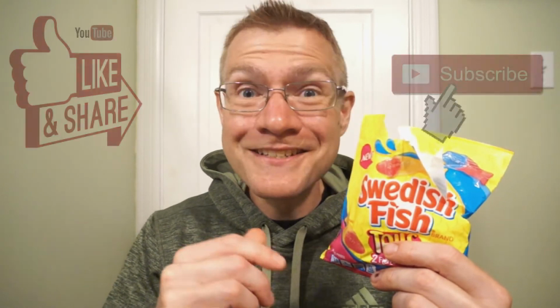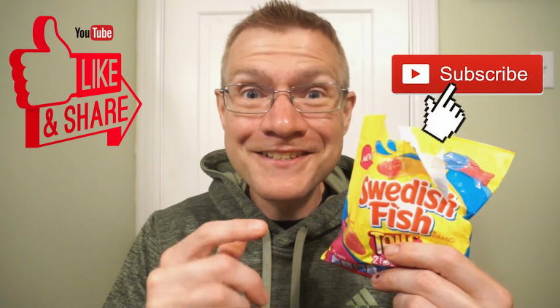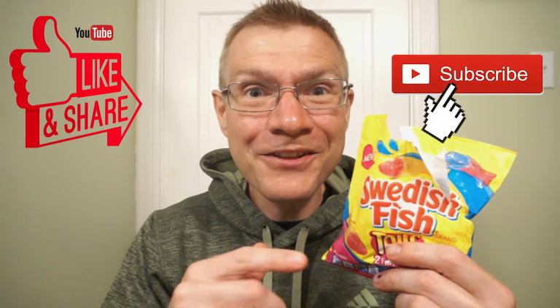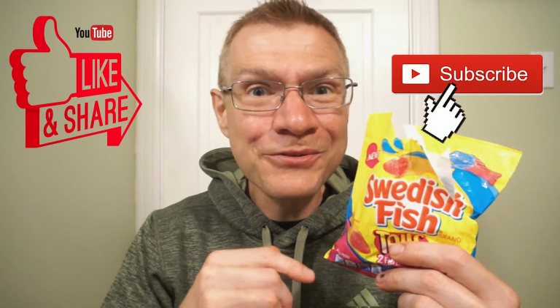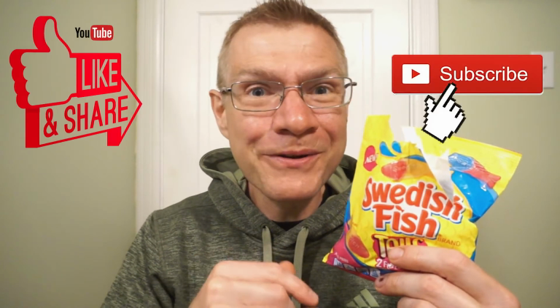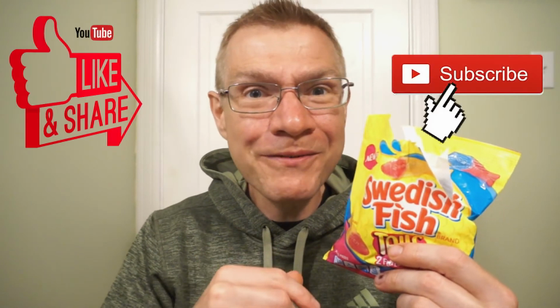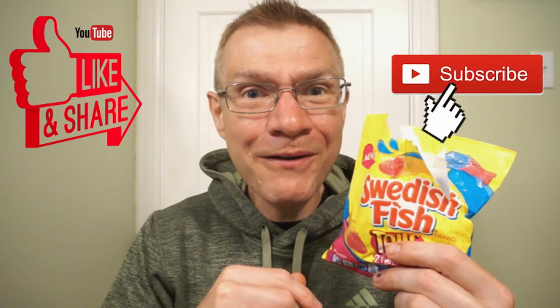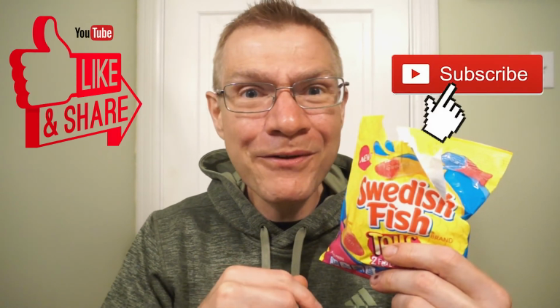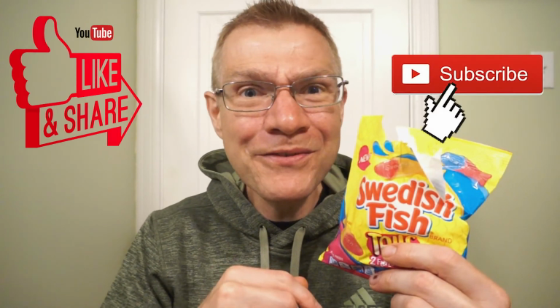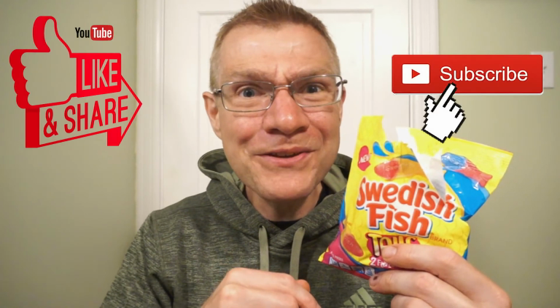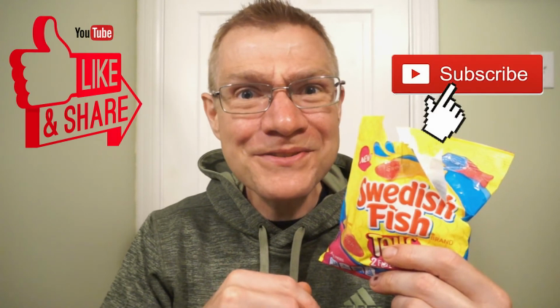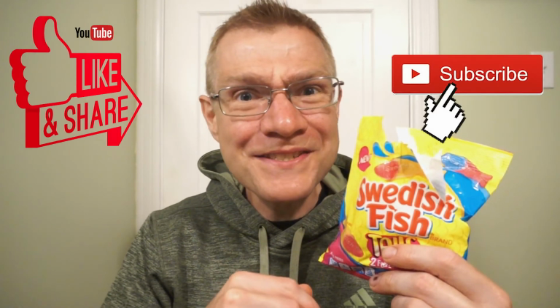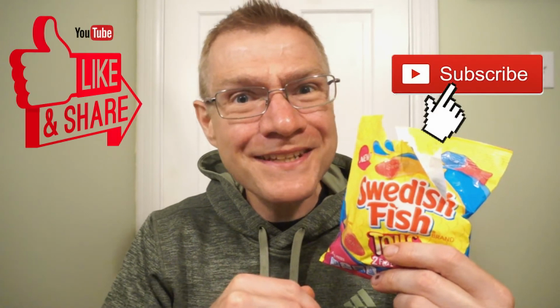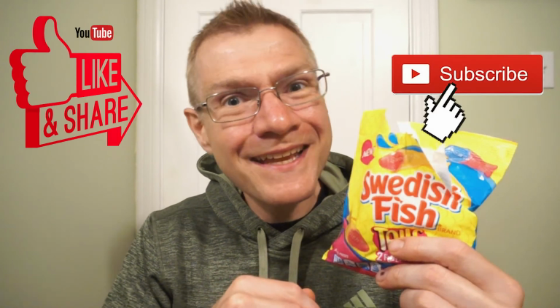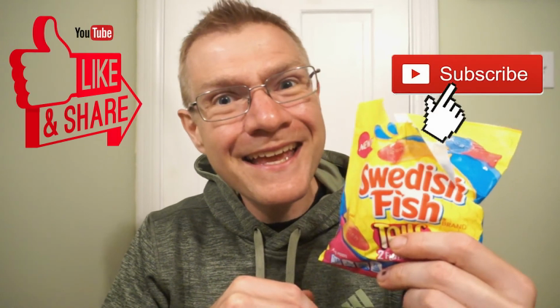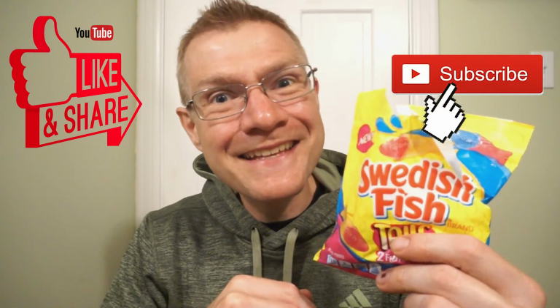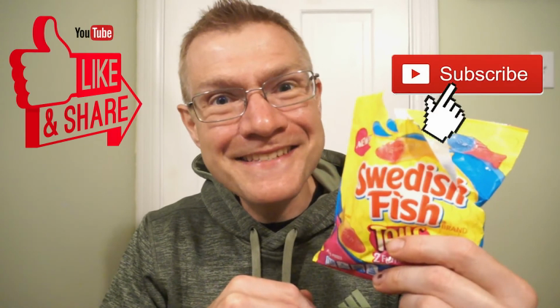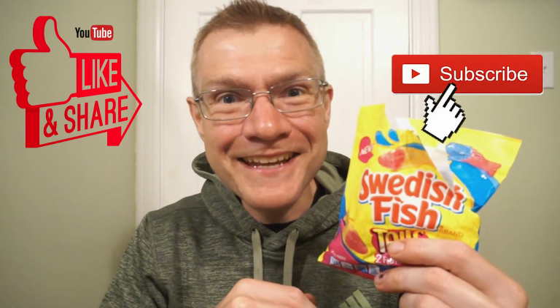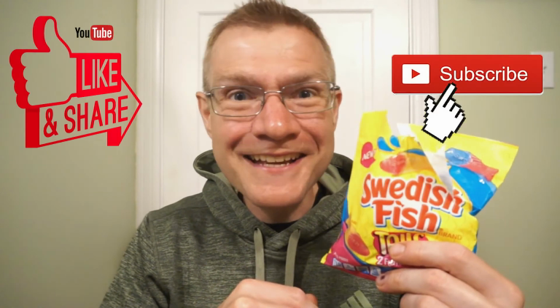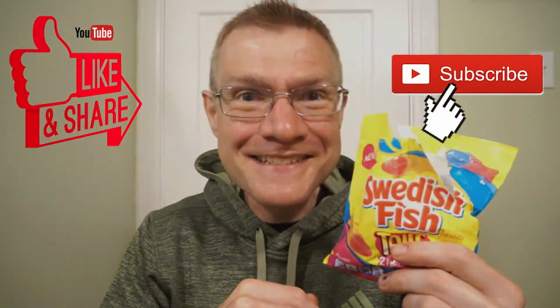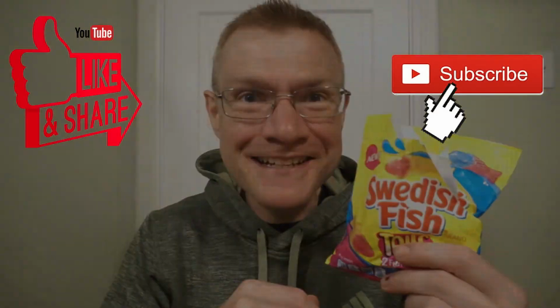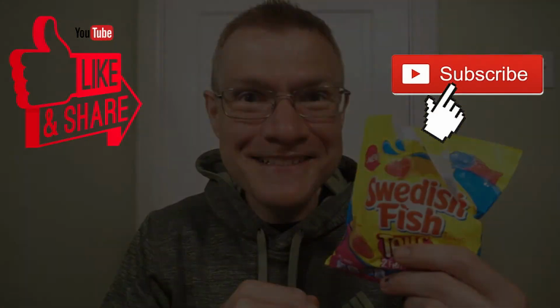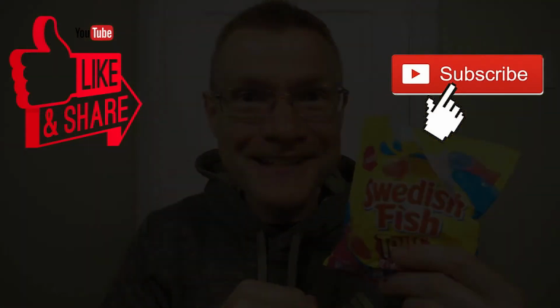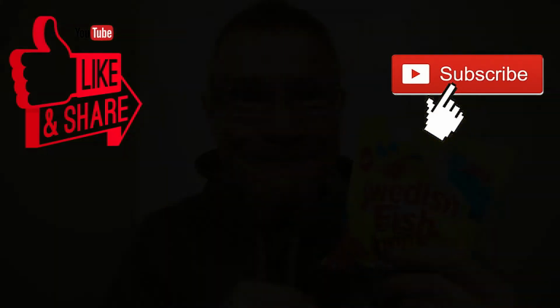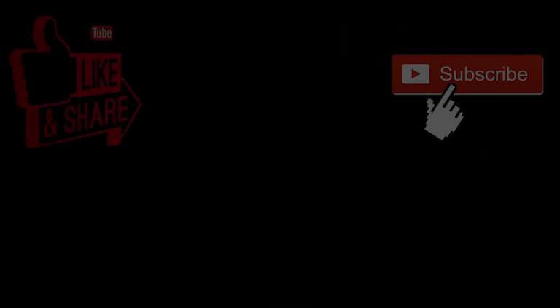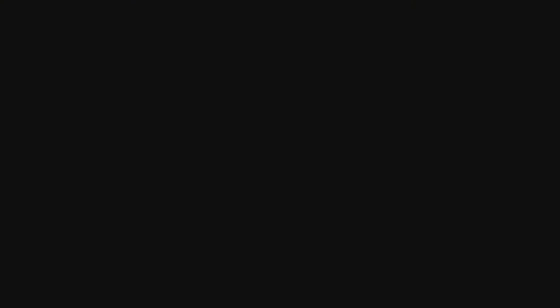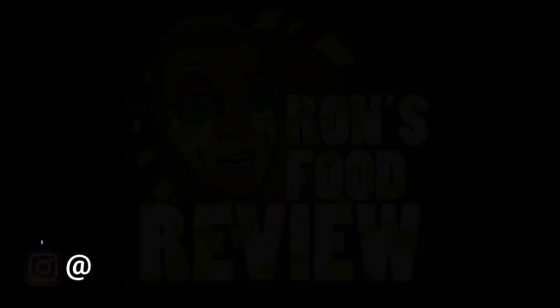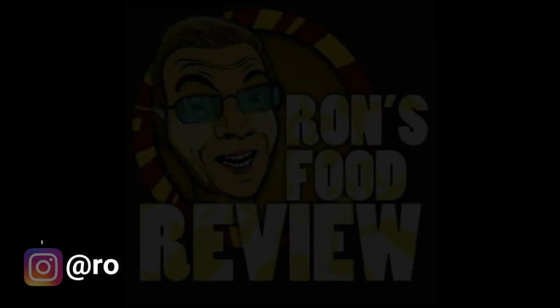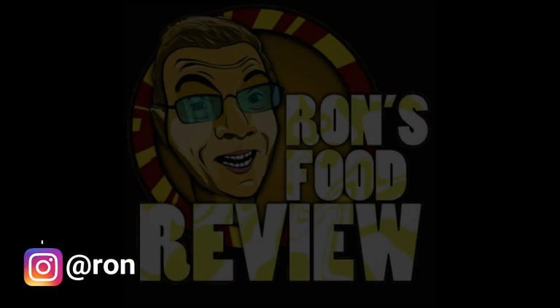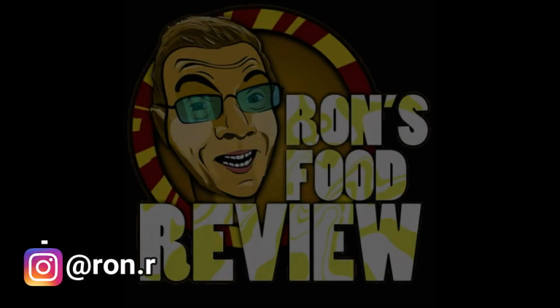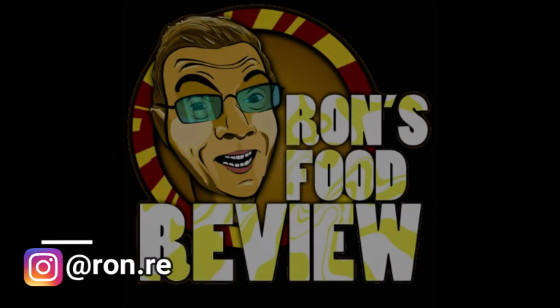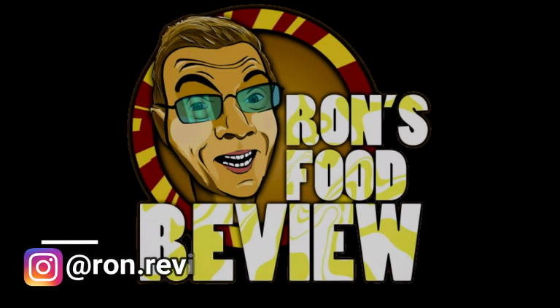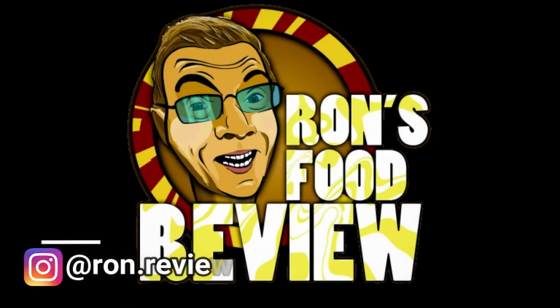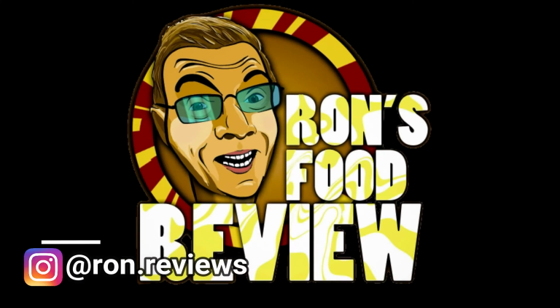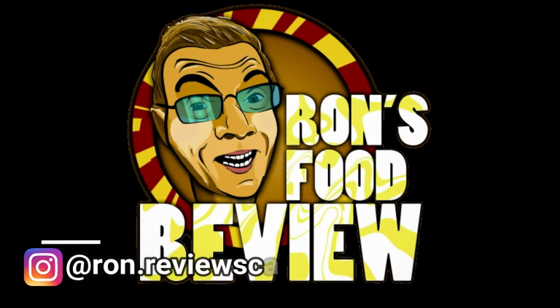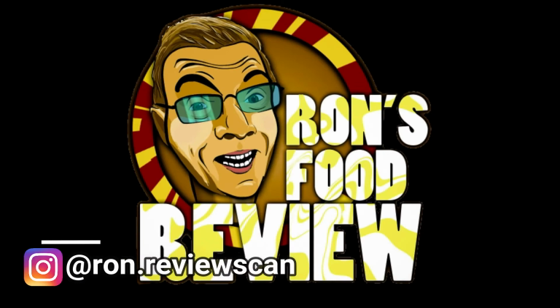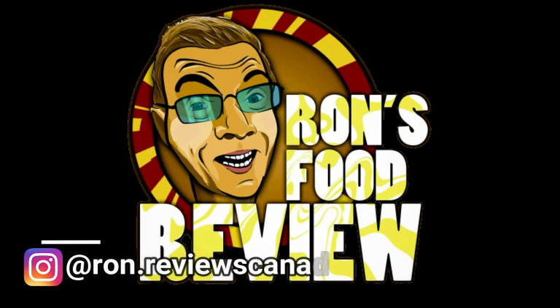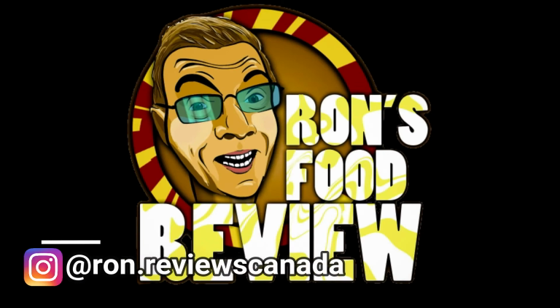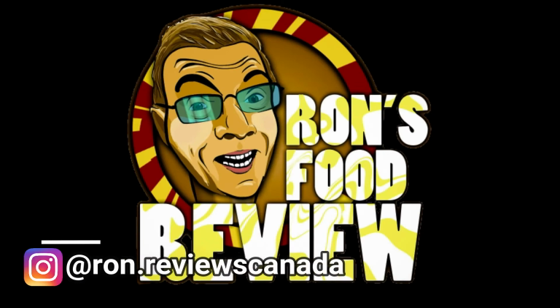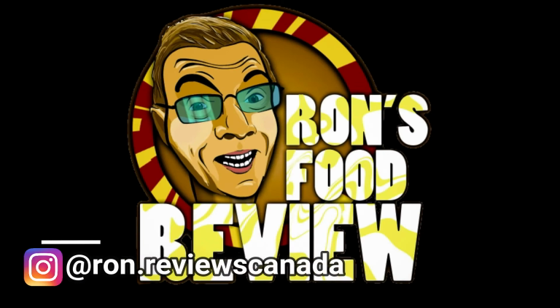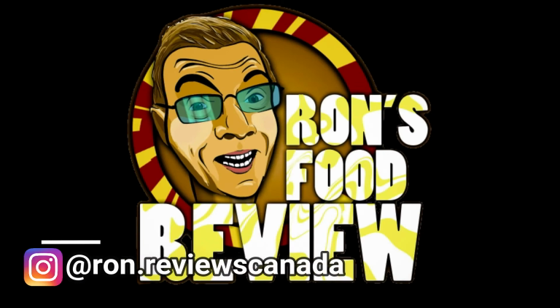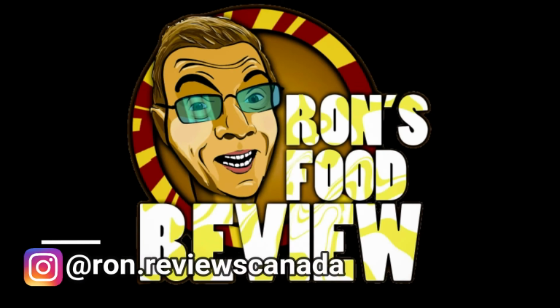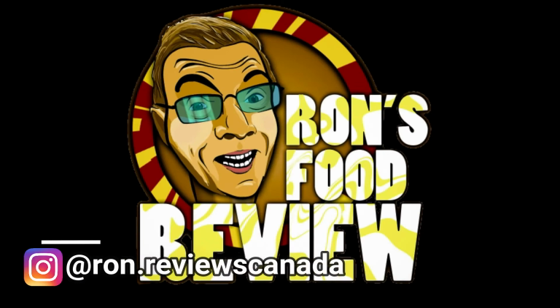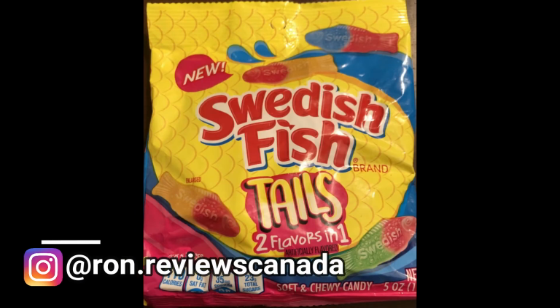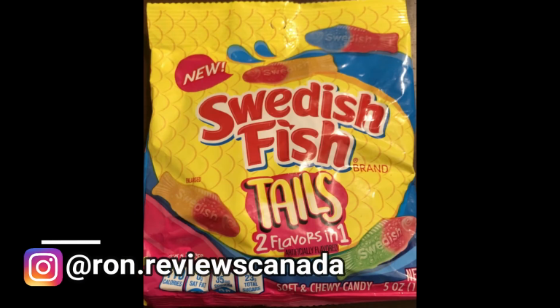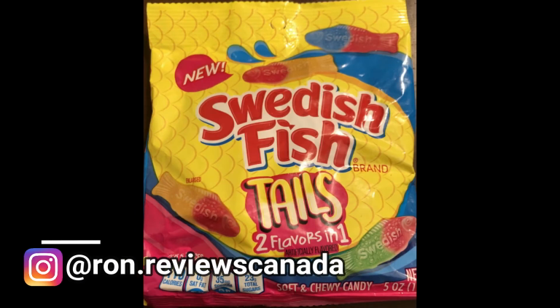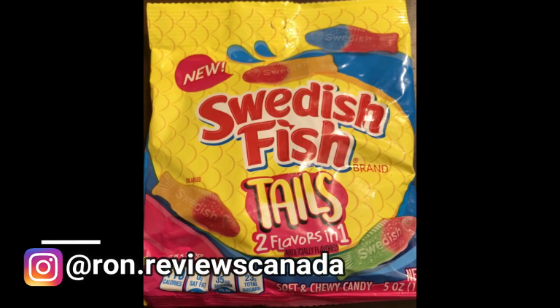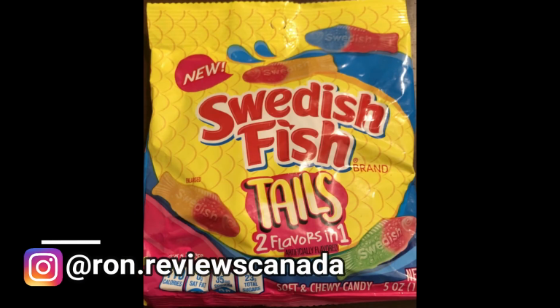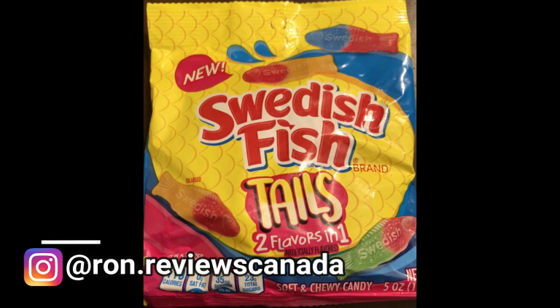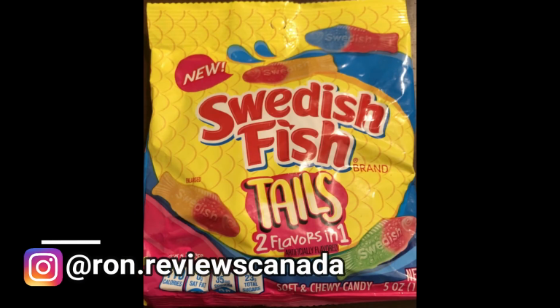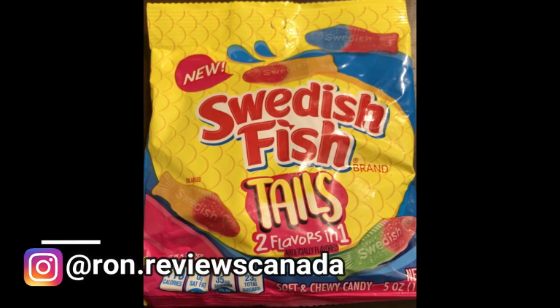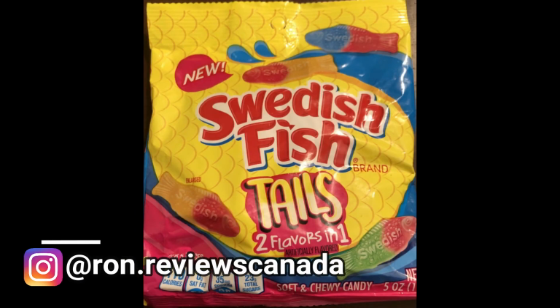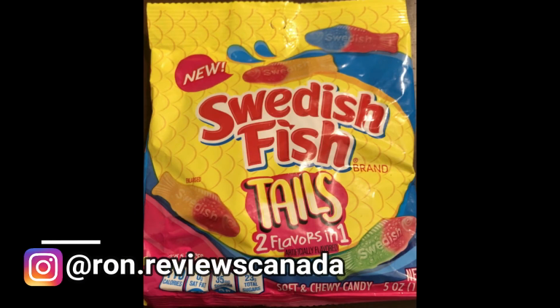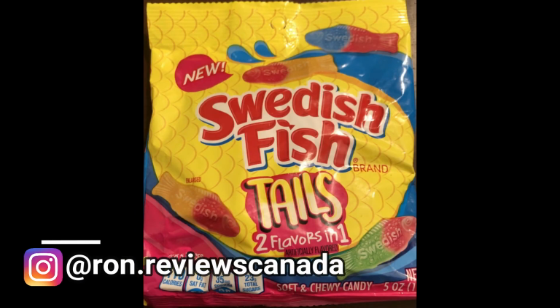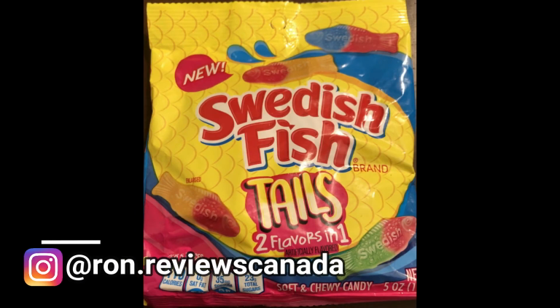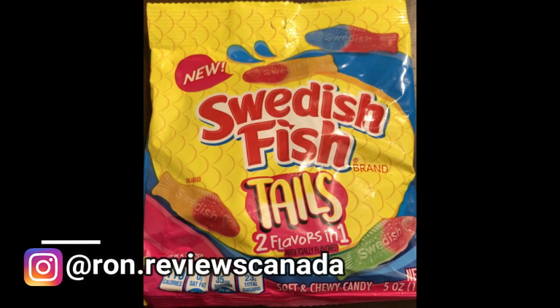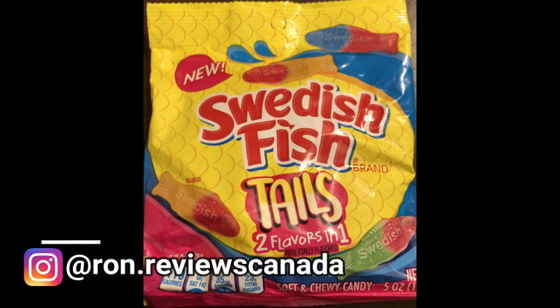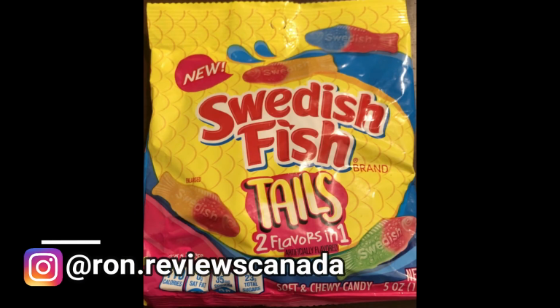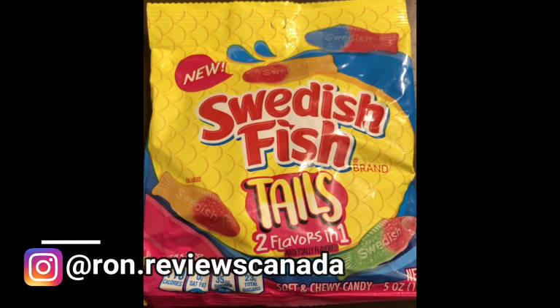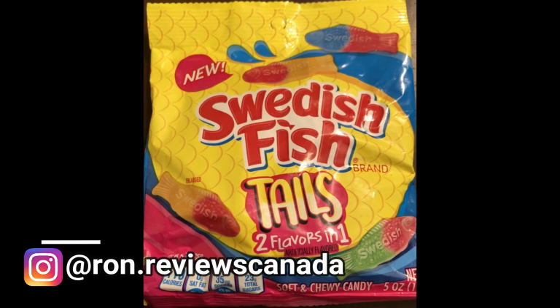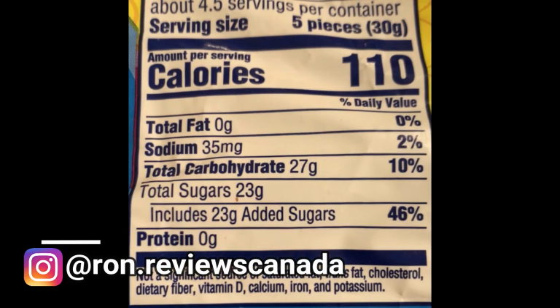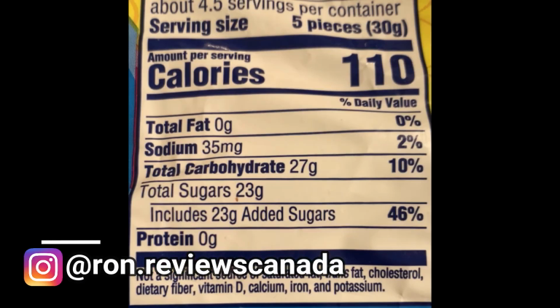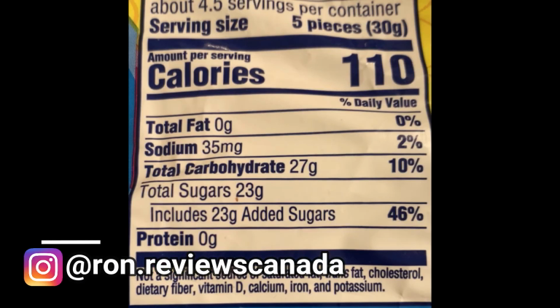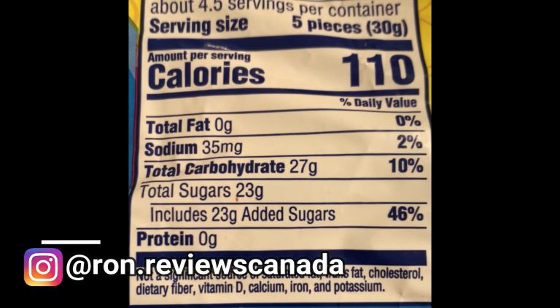So another quick round of reviews. See you guys next time. Thank you.